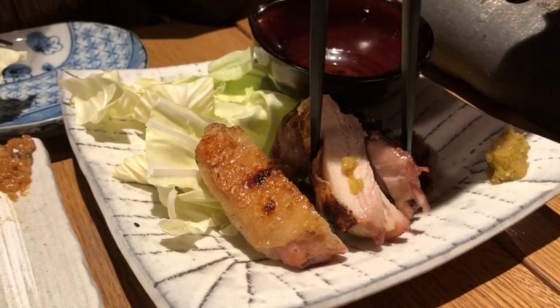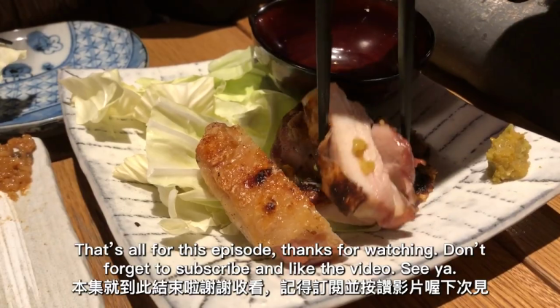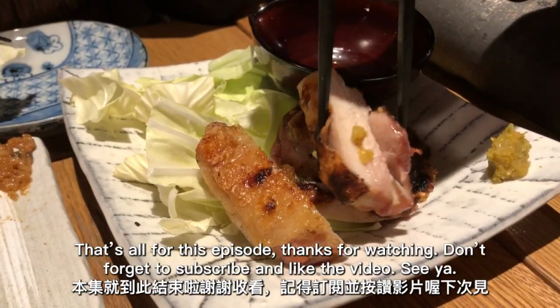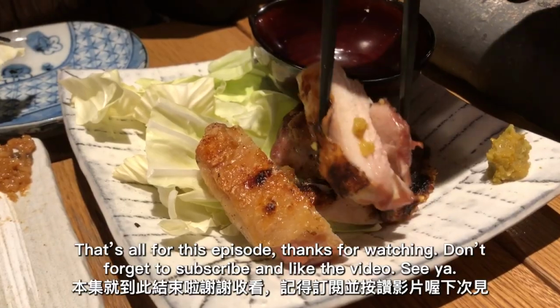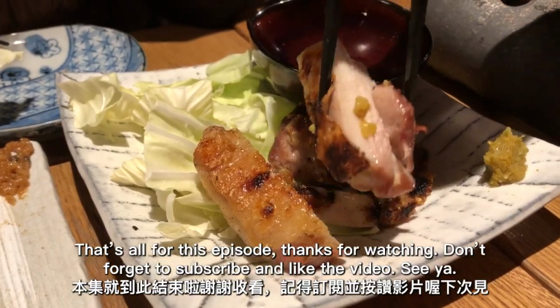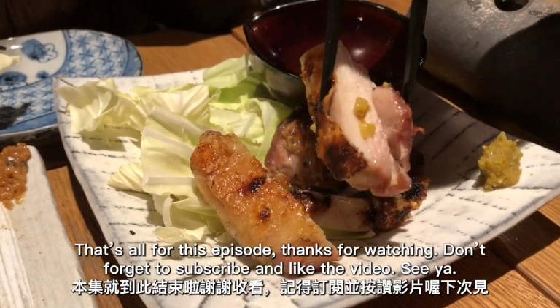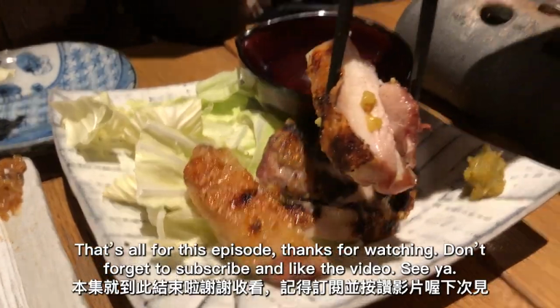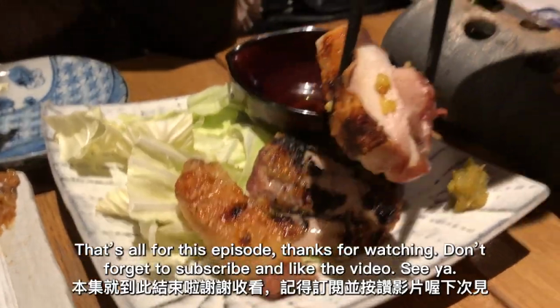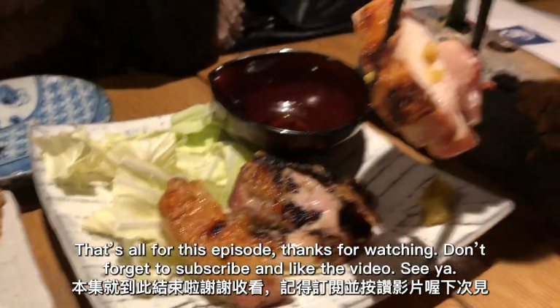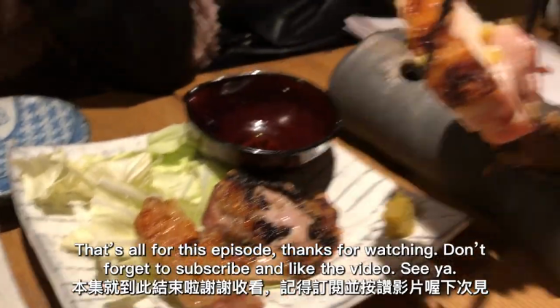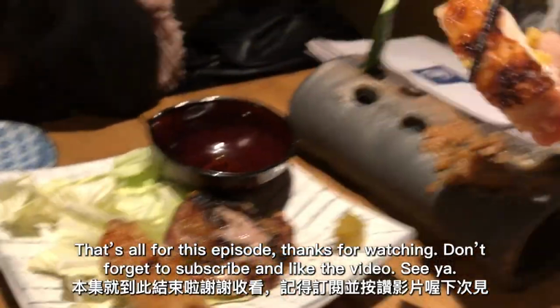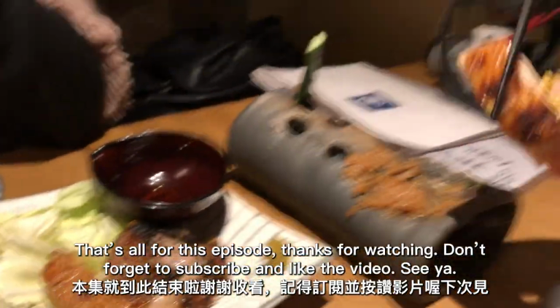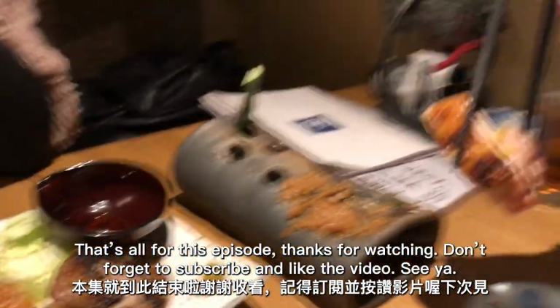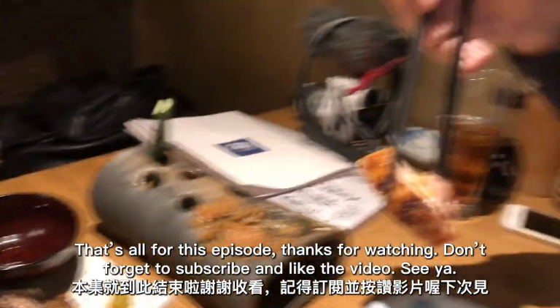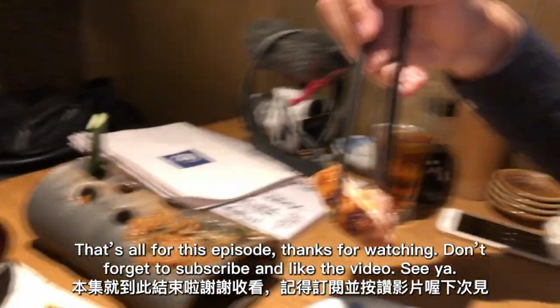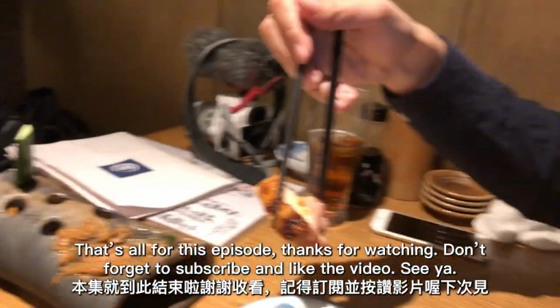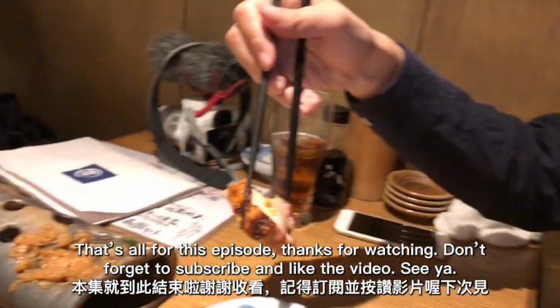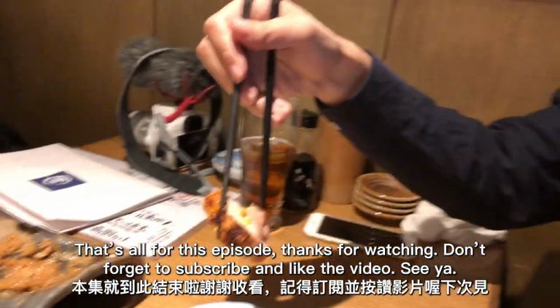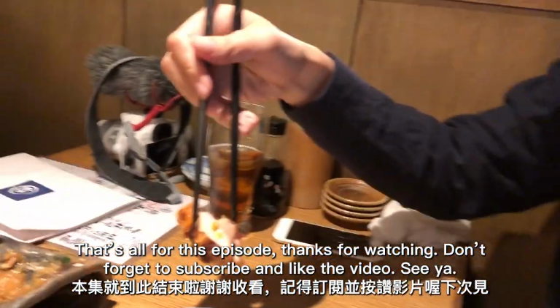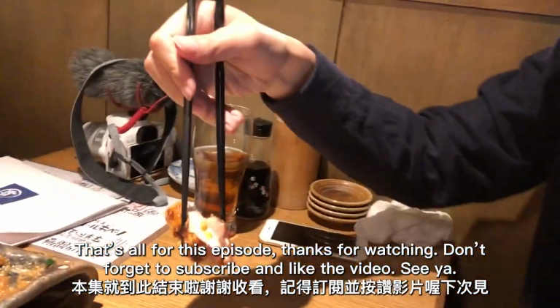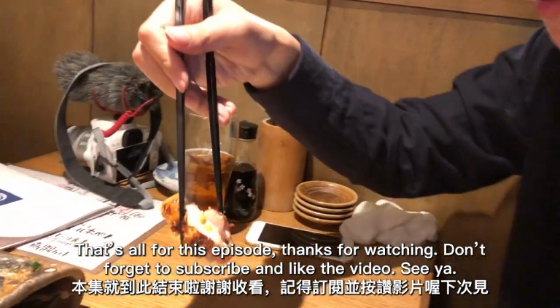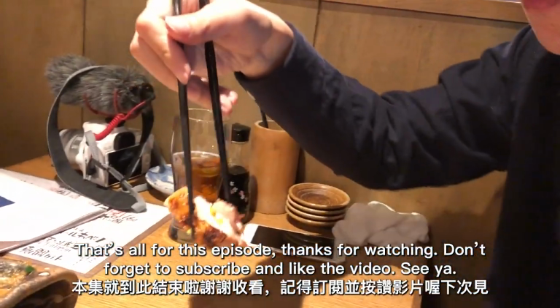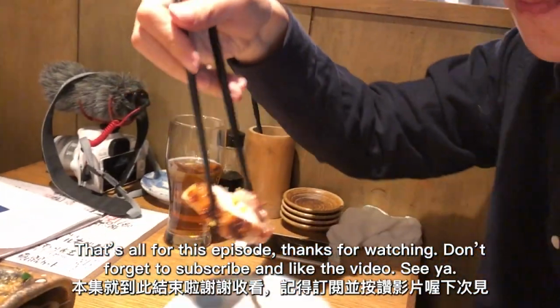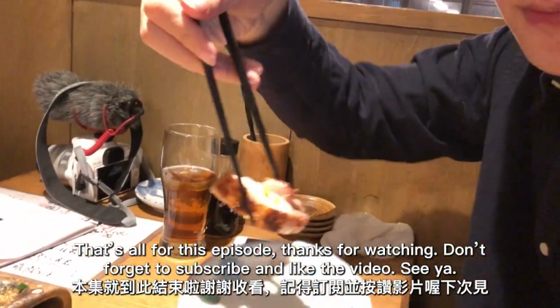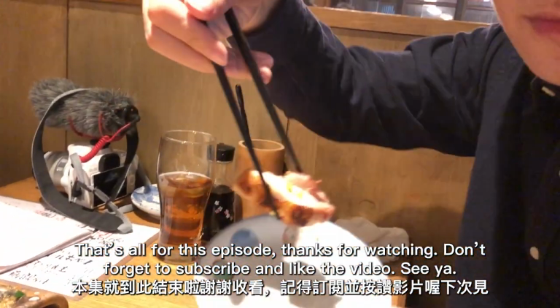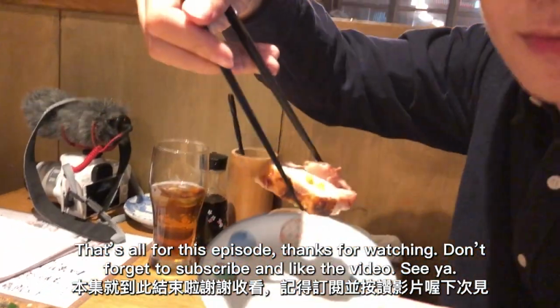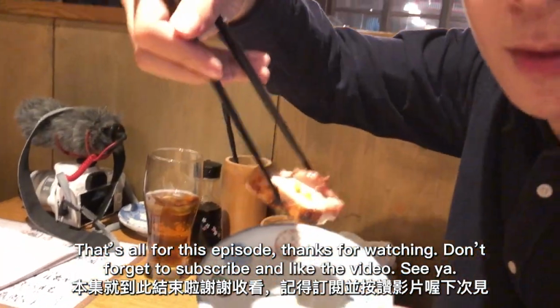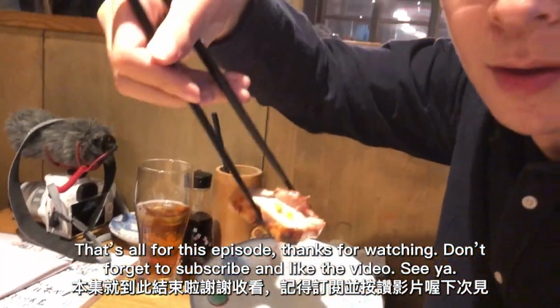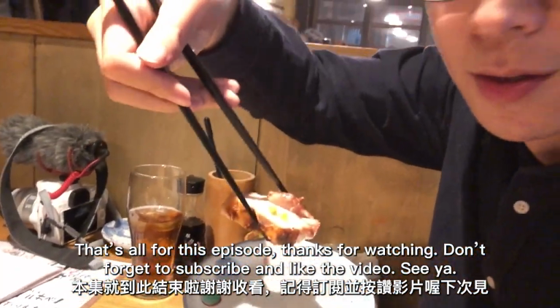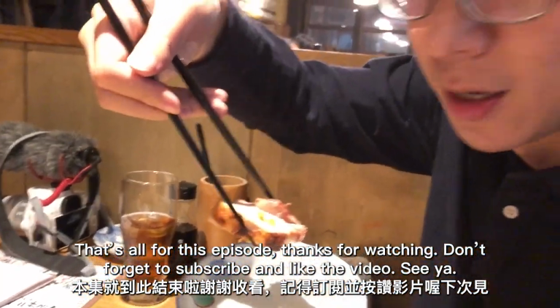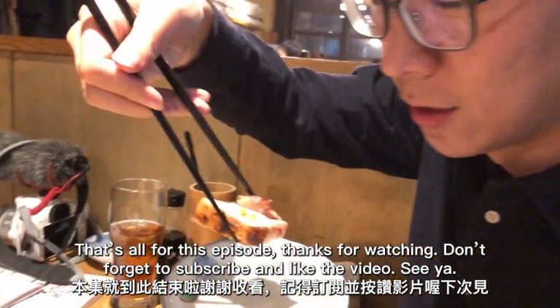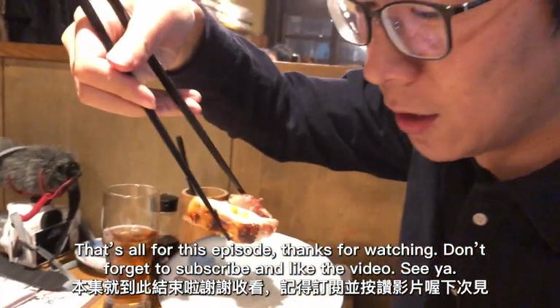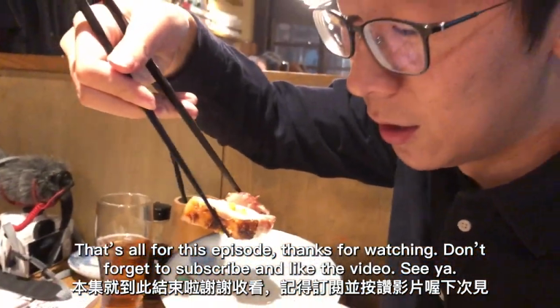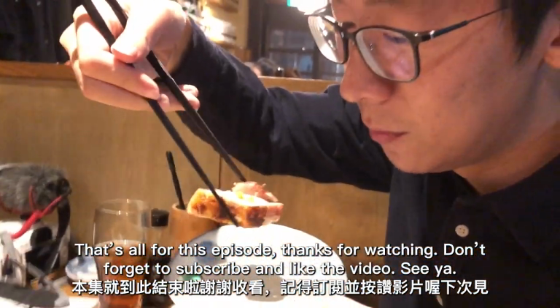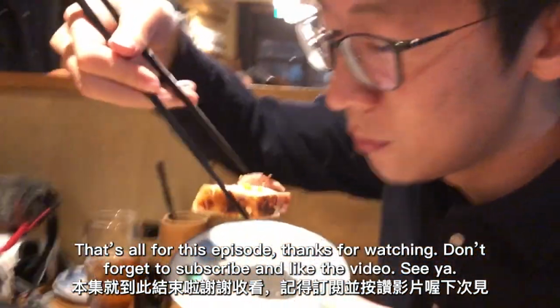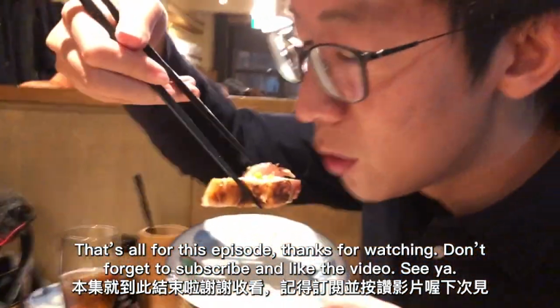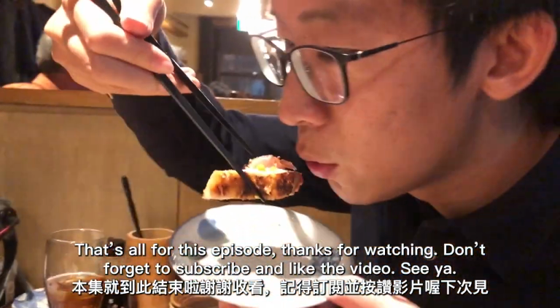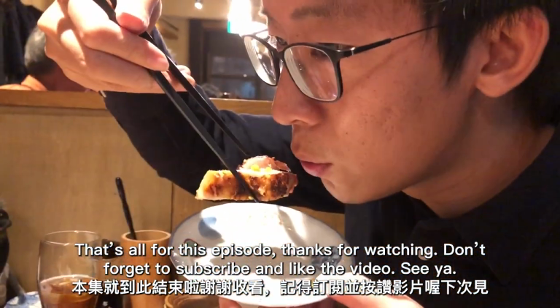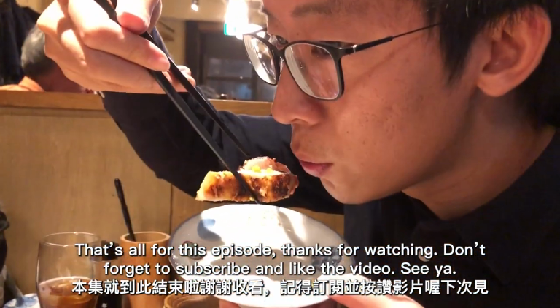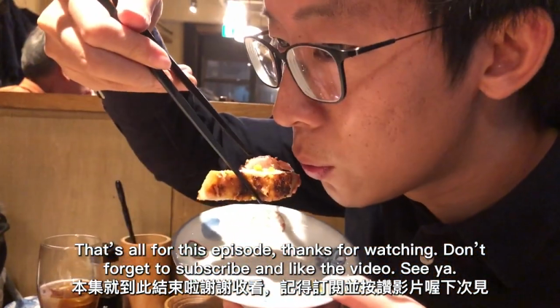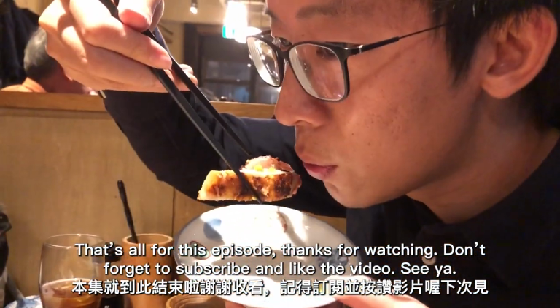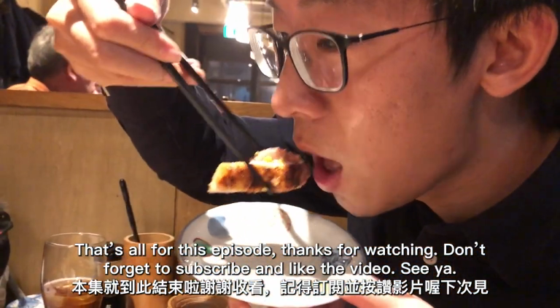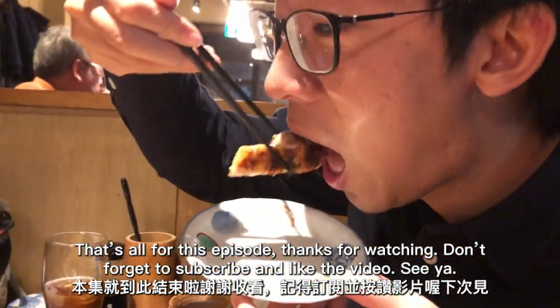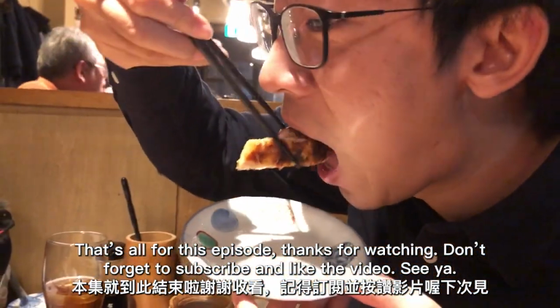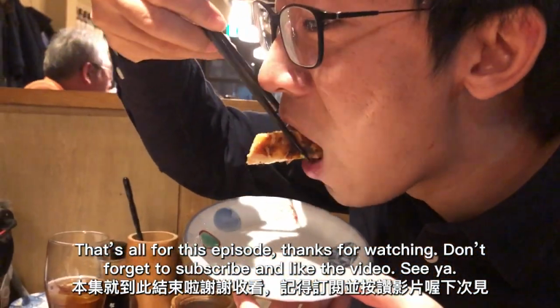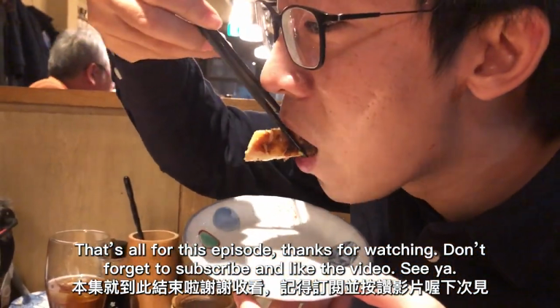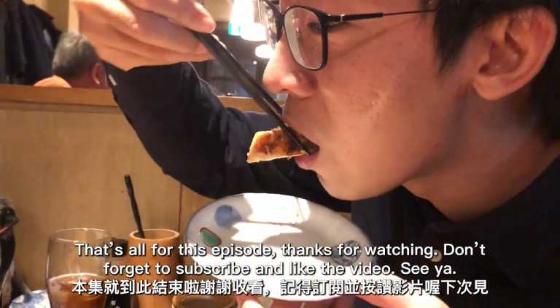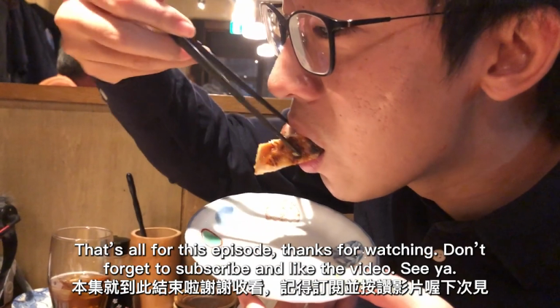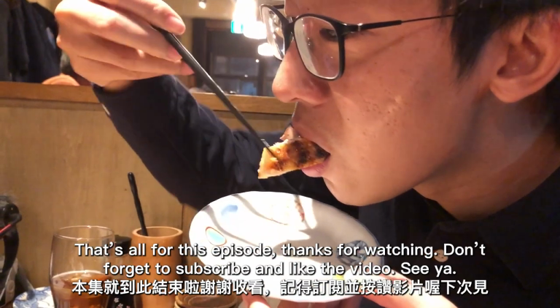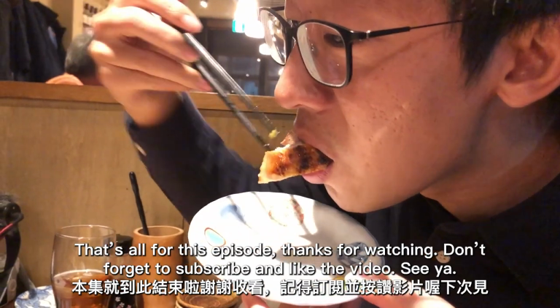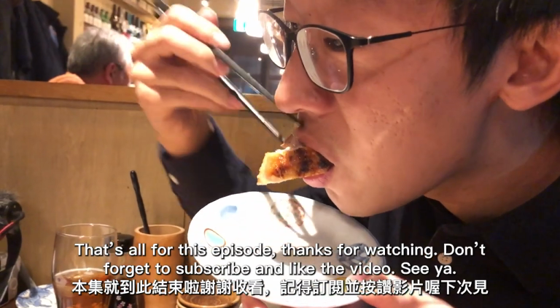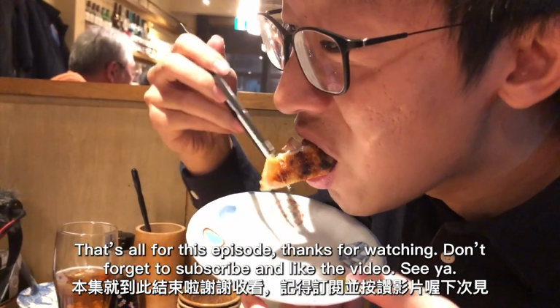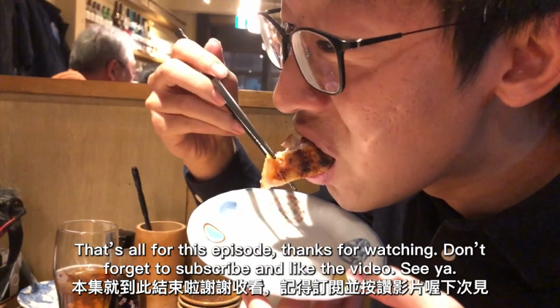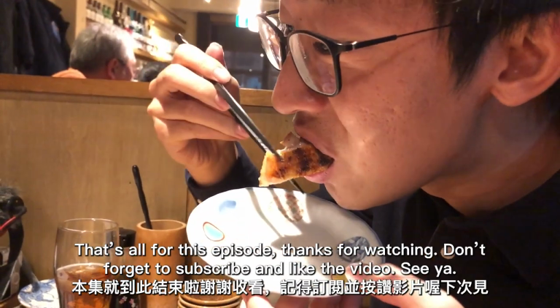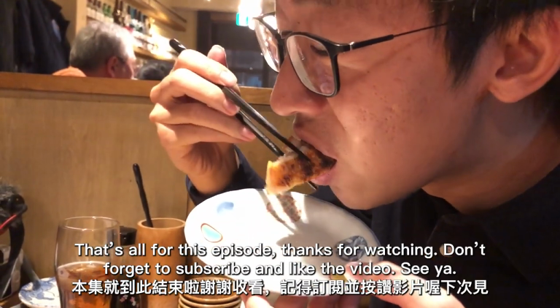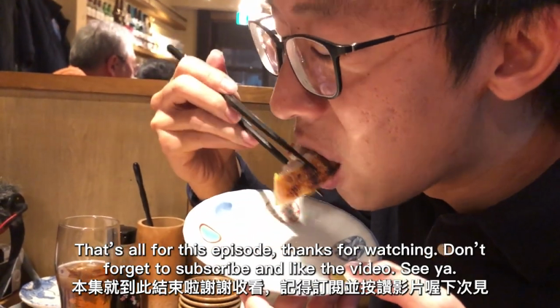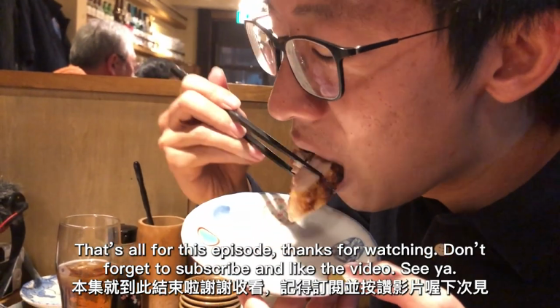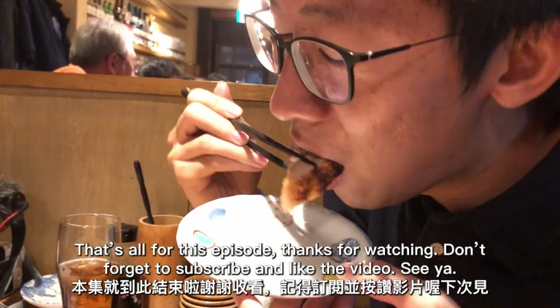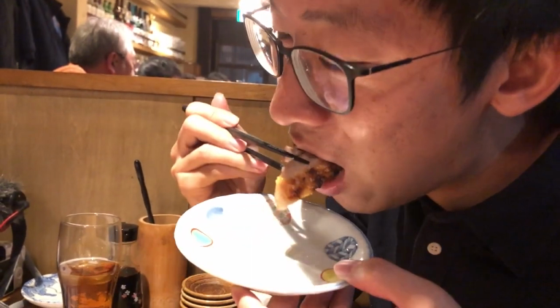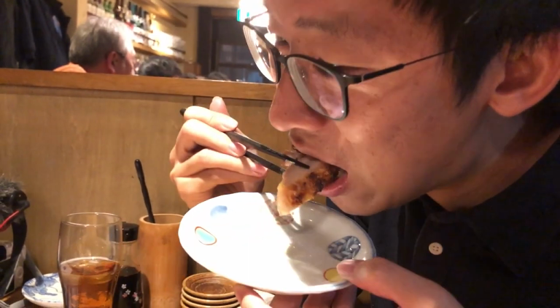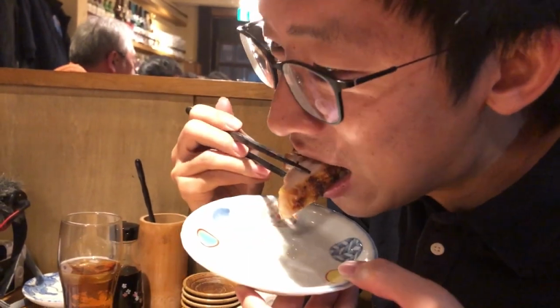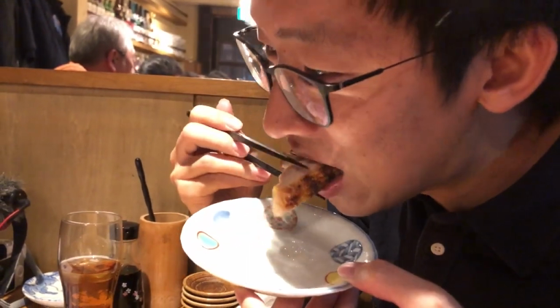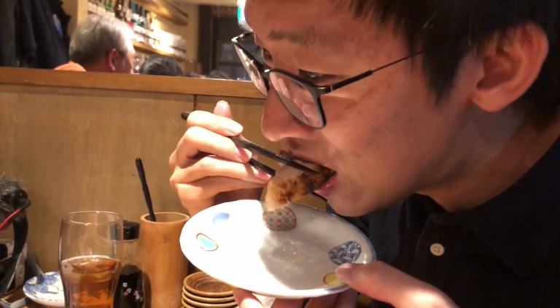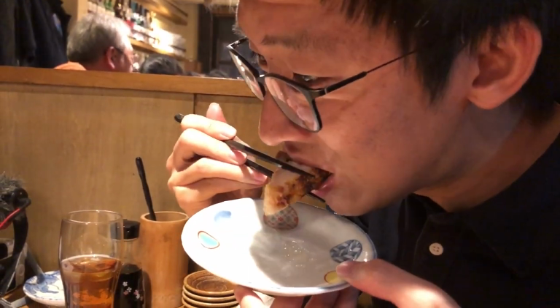That's all for this episode. Thanks for watching. Don't forget to subscribe and like the video. See ya! Bye!